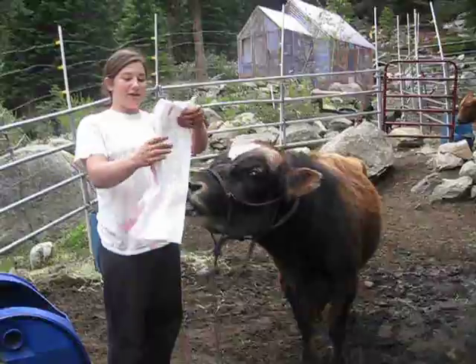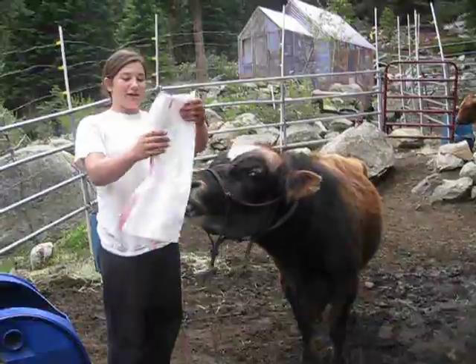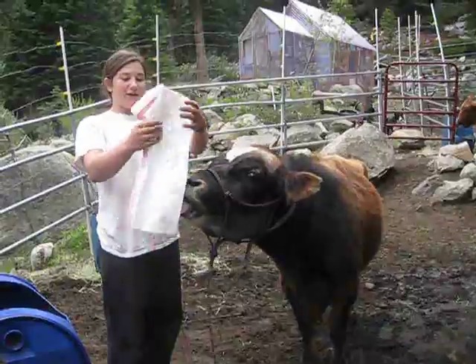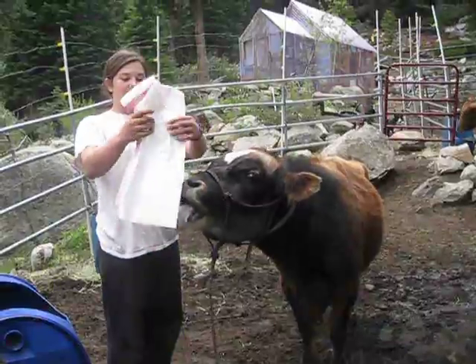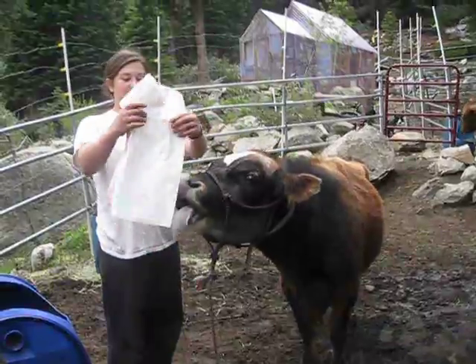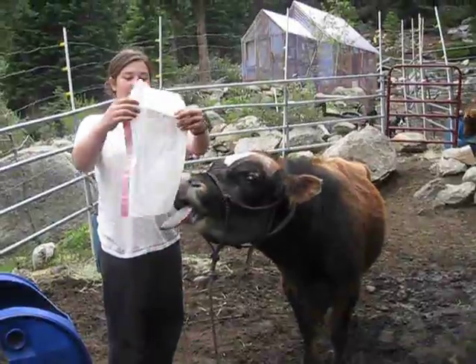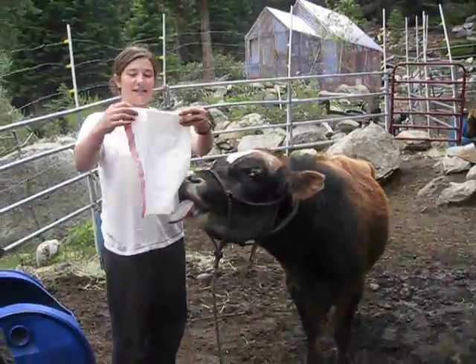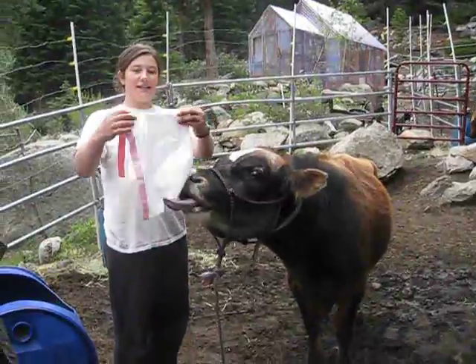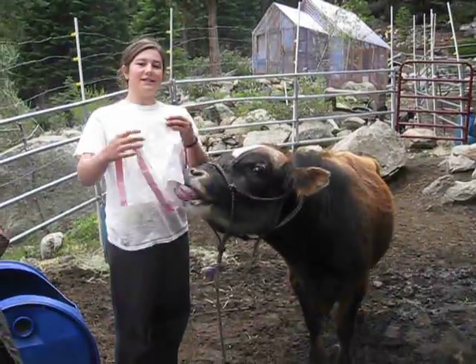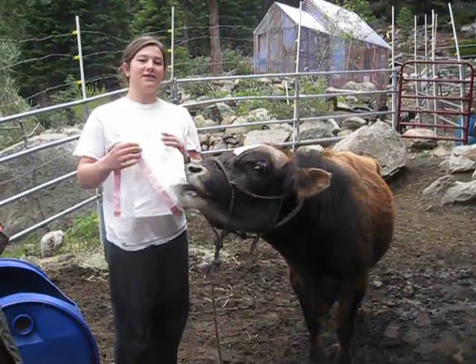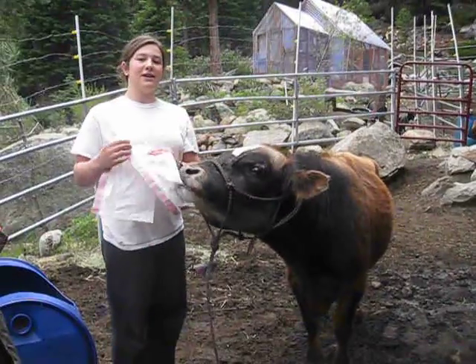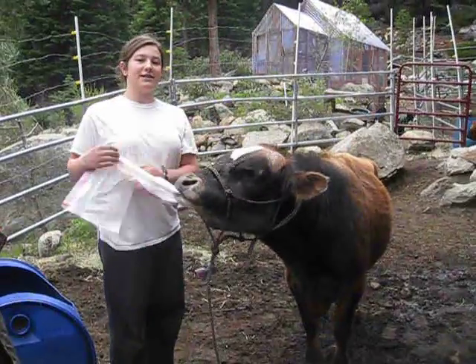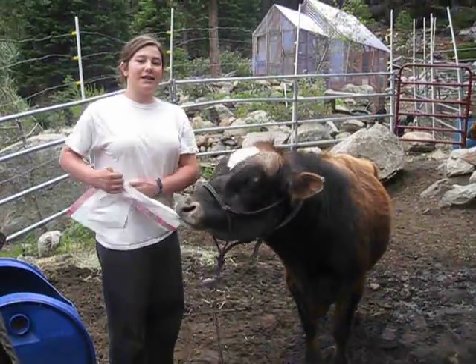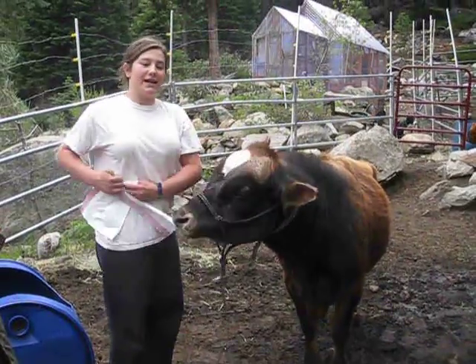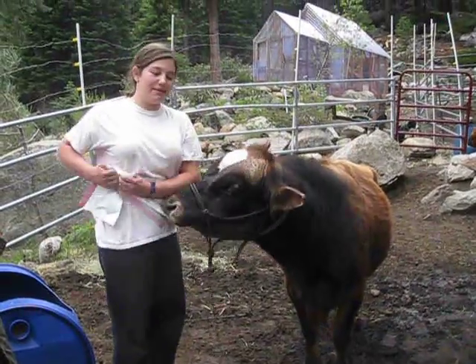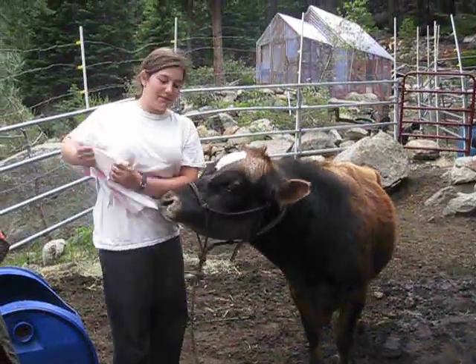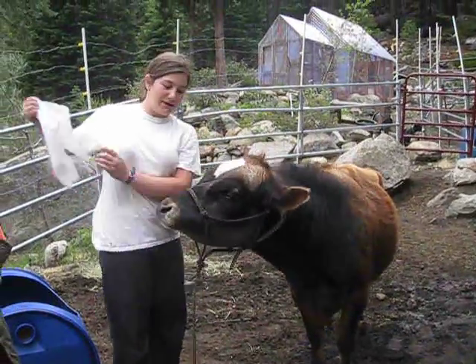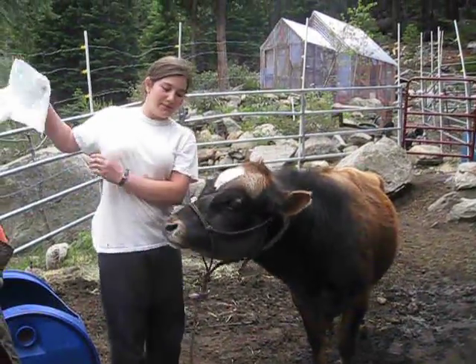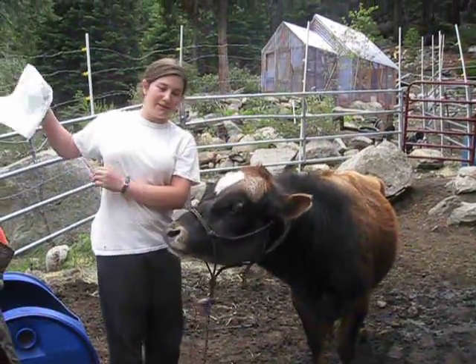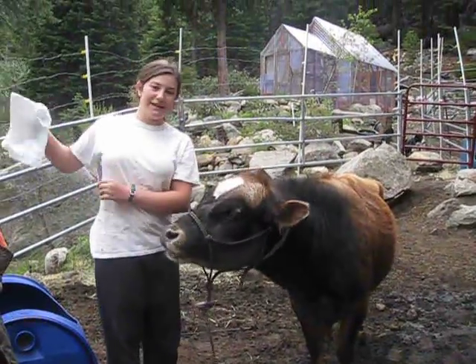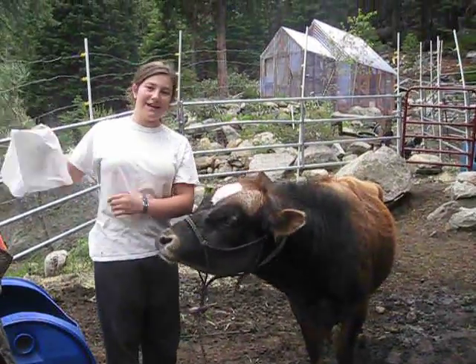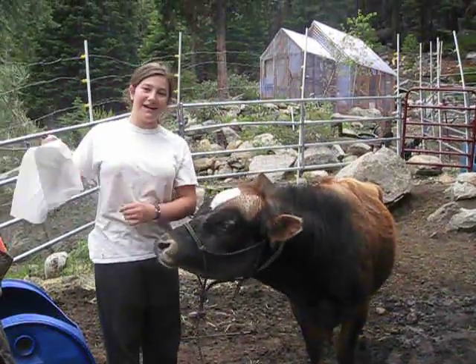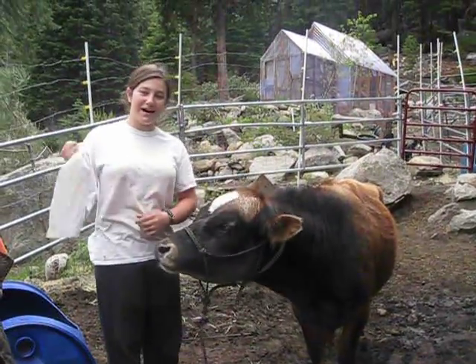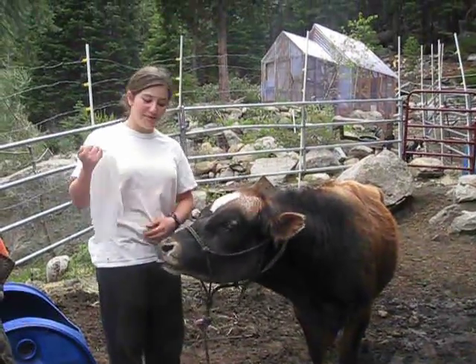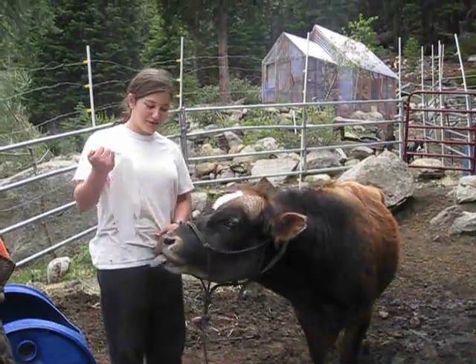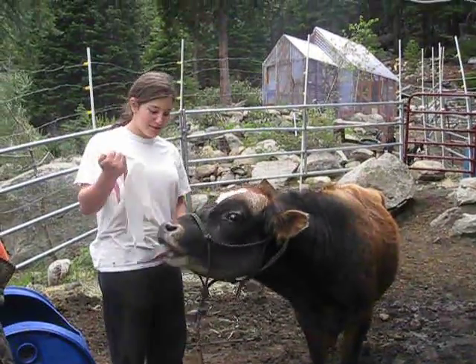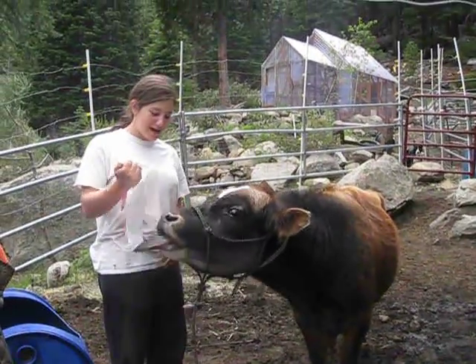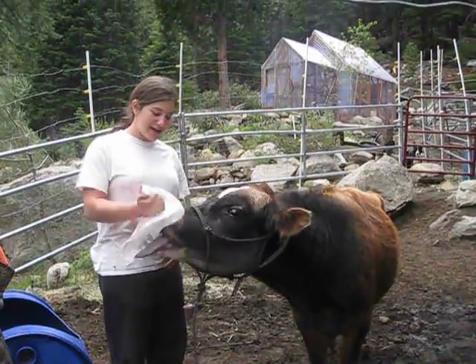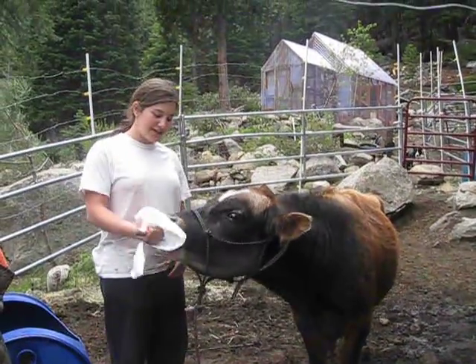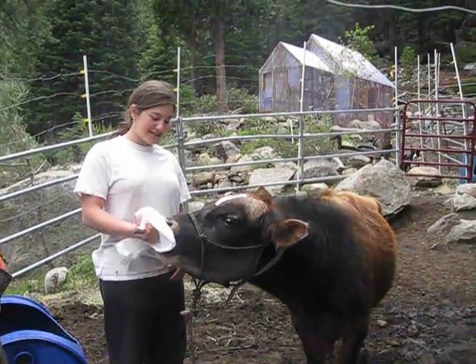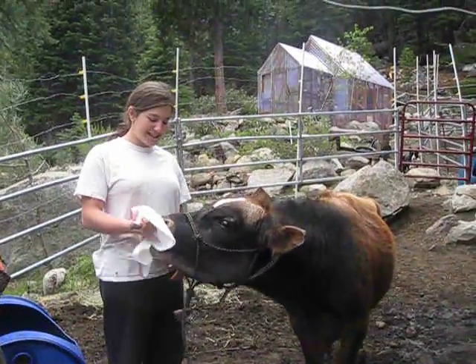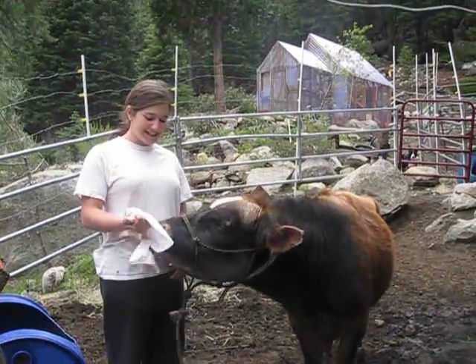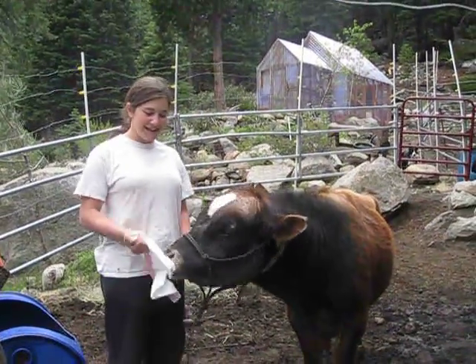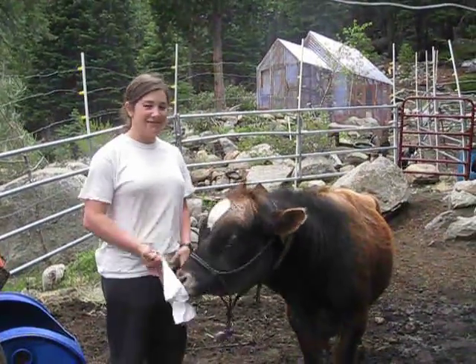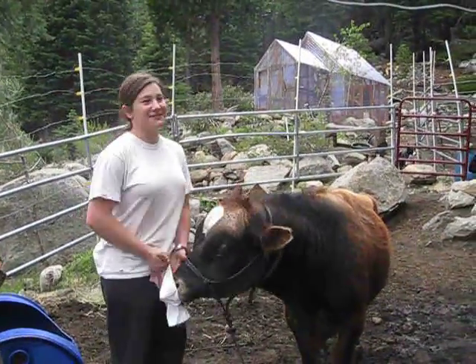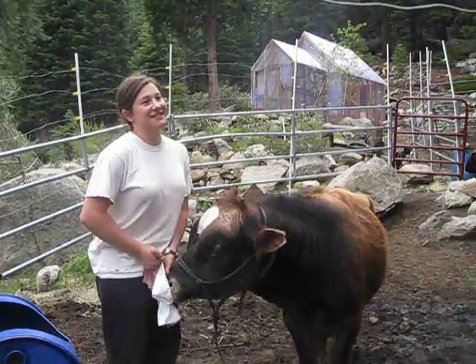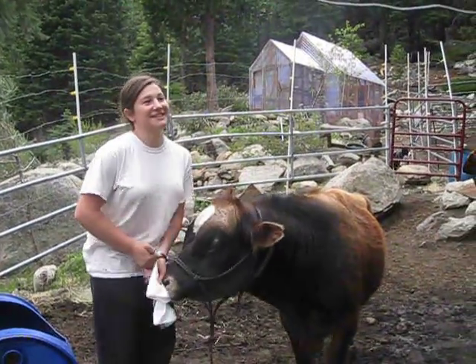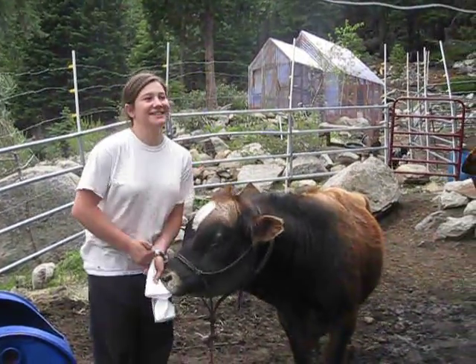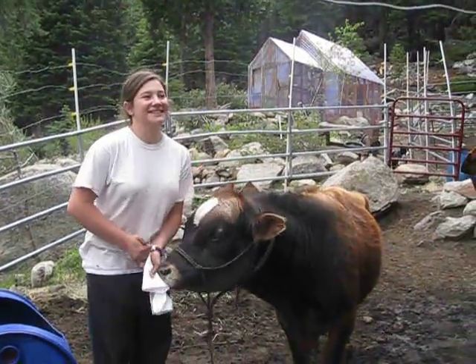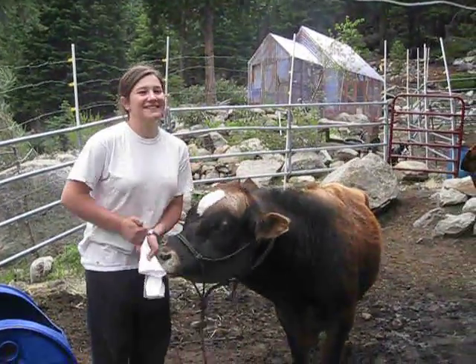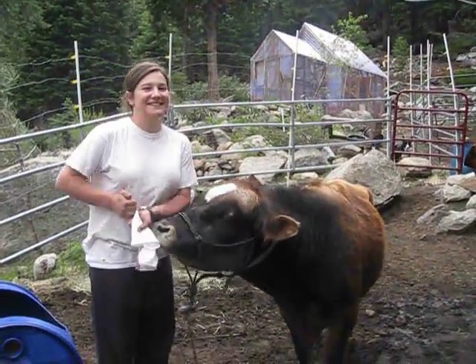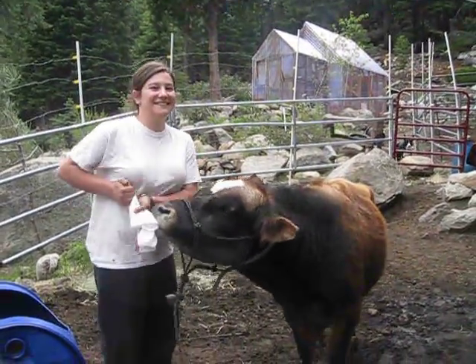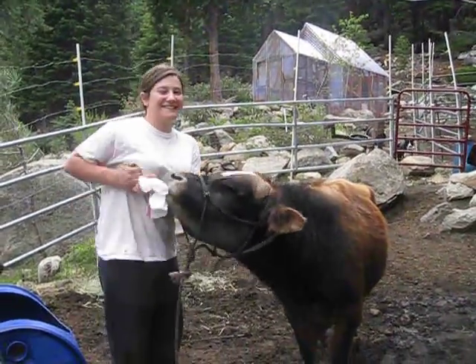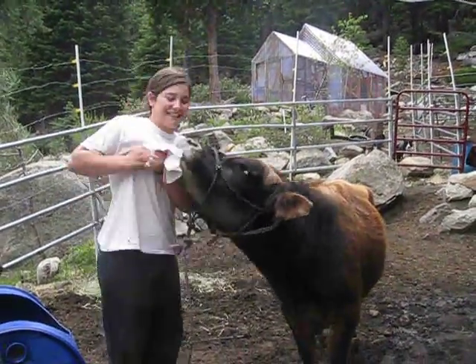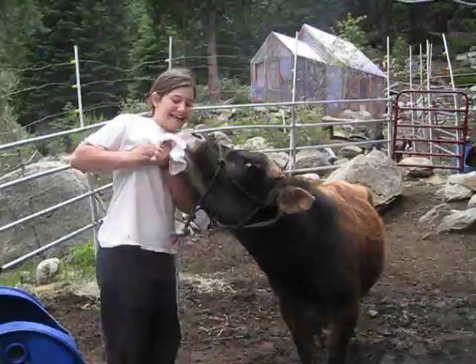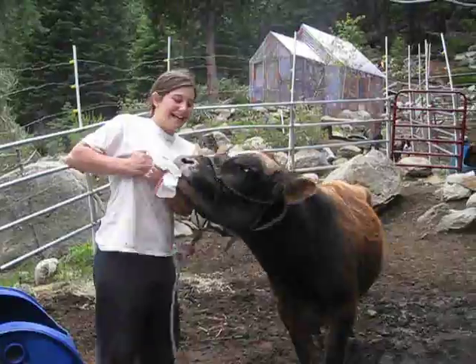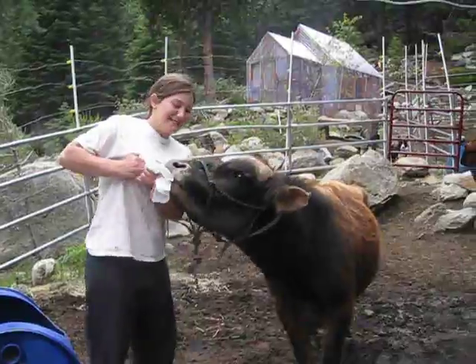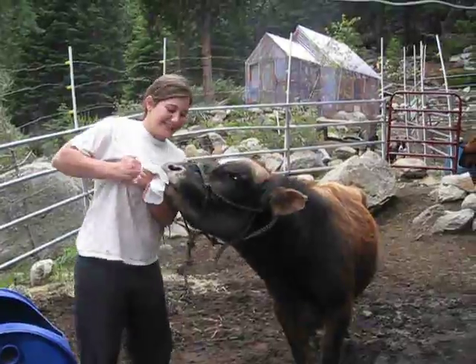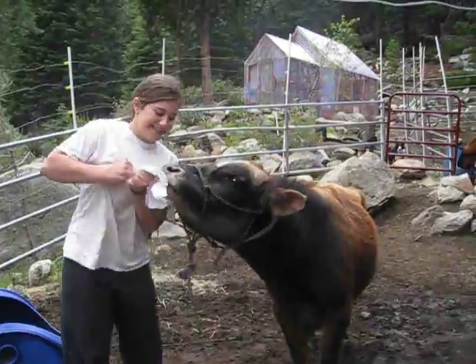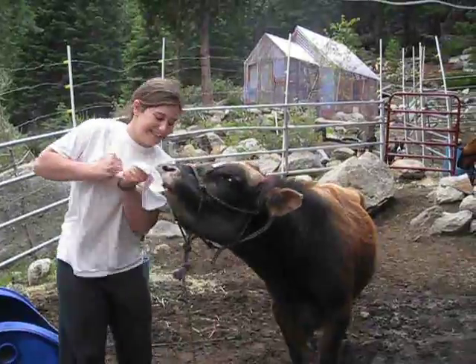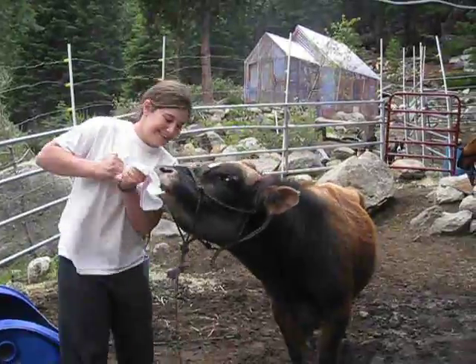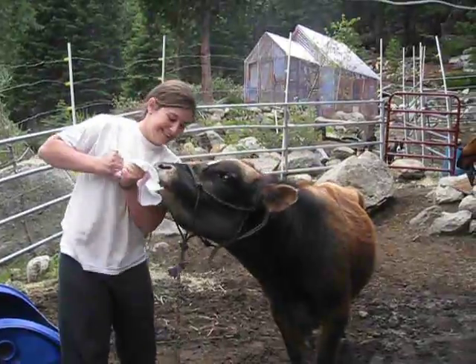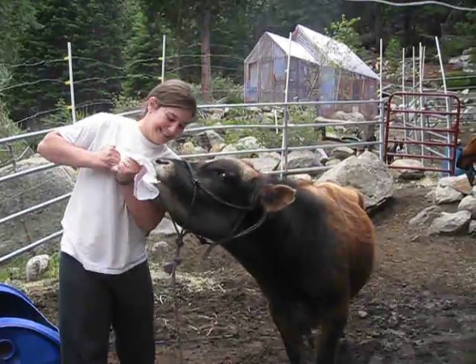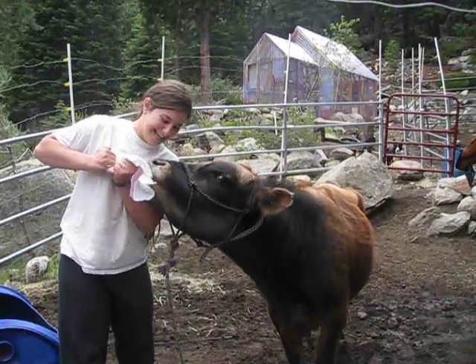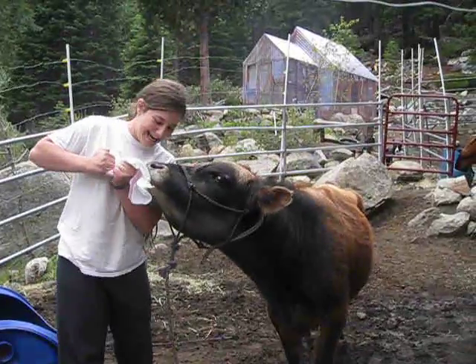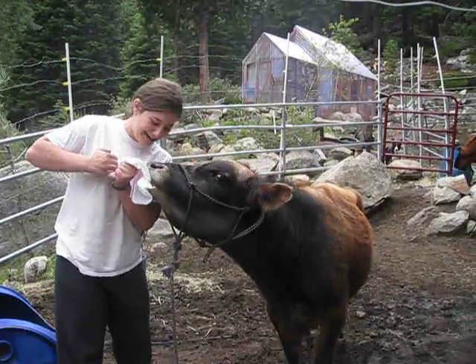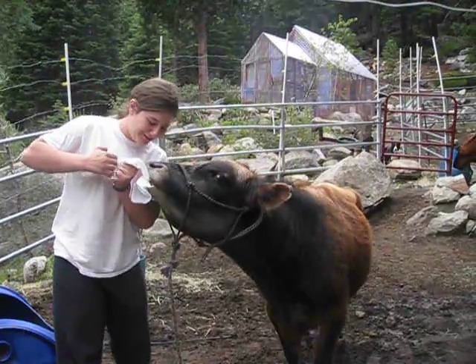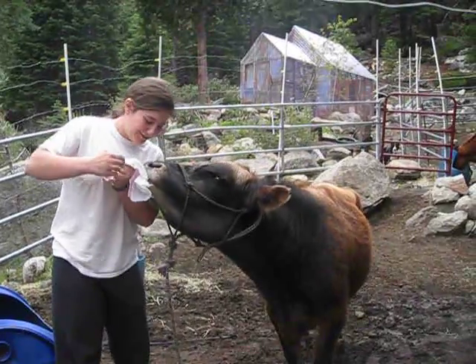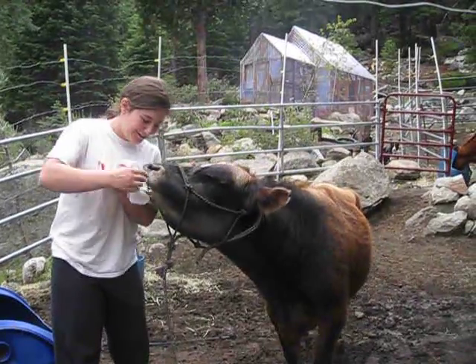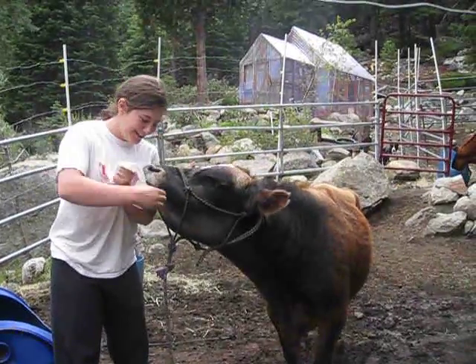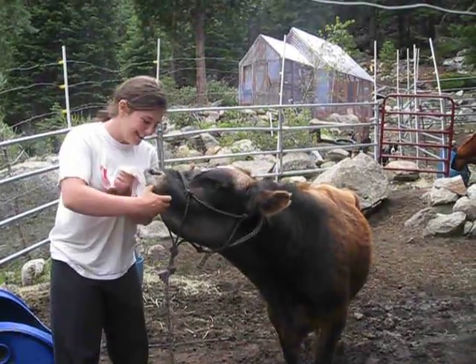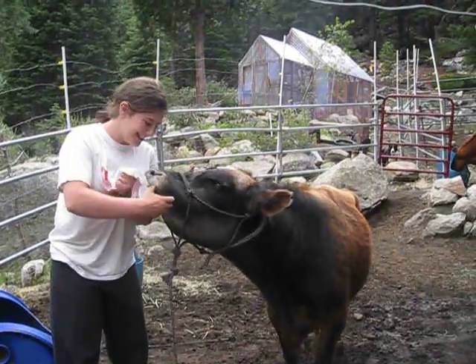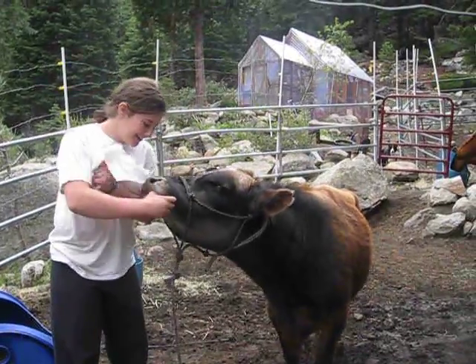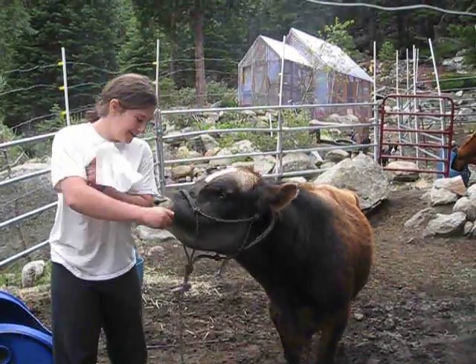Here is desensitizing him with a garbage bag. You can see he loves it — he's not scared of it at all. Let's go.